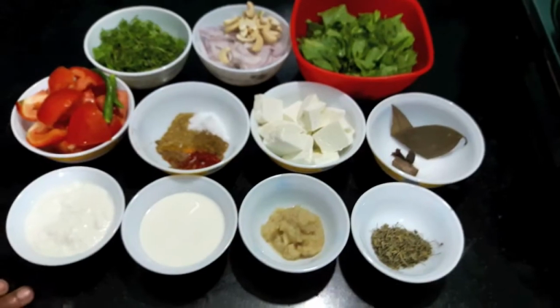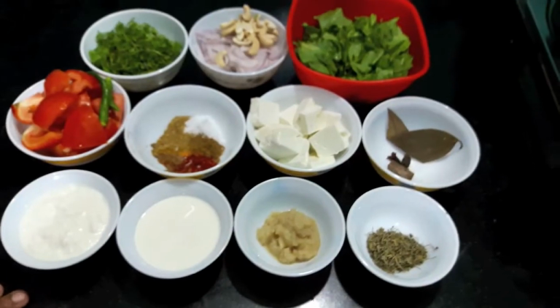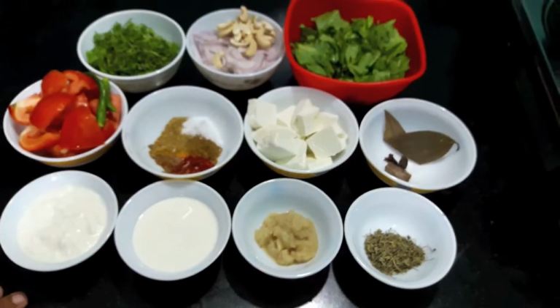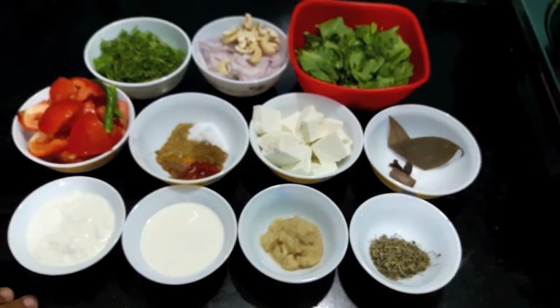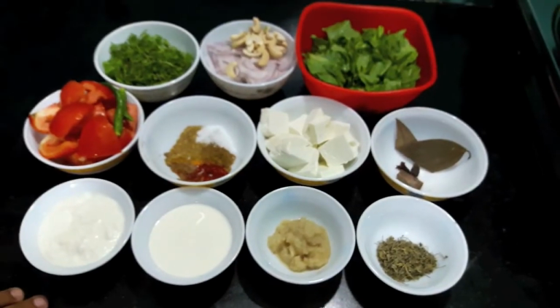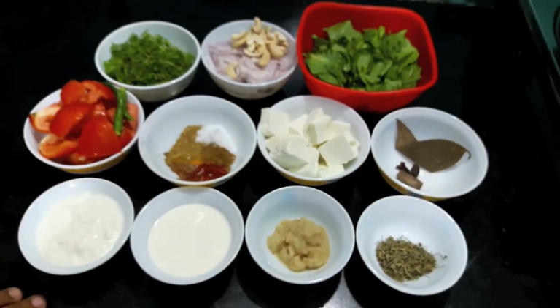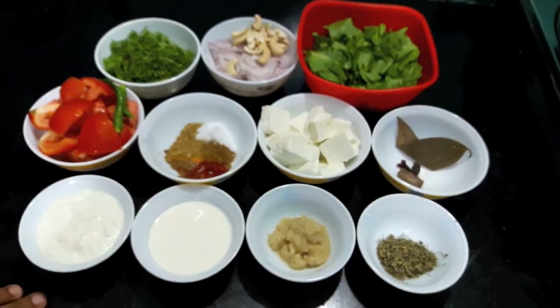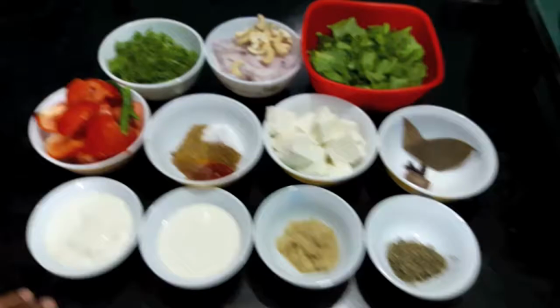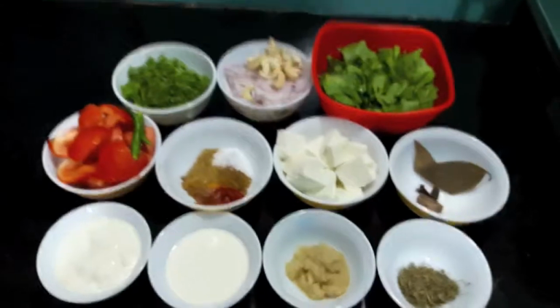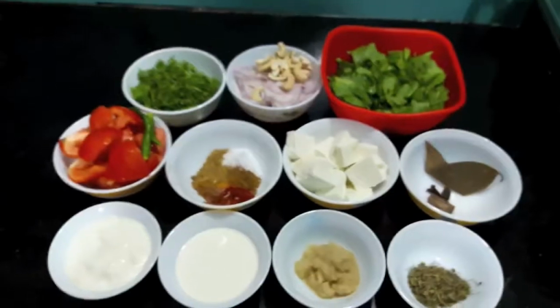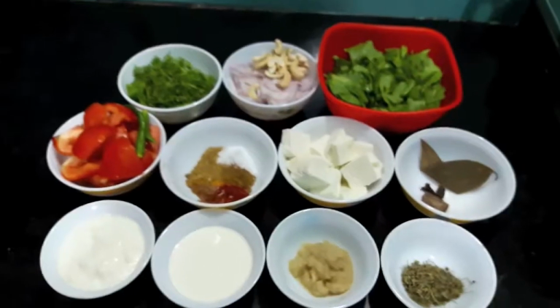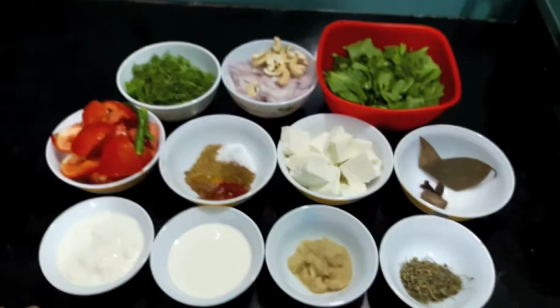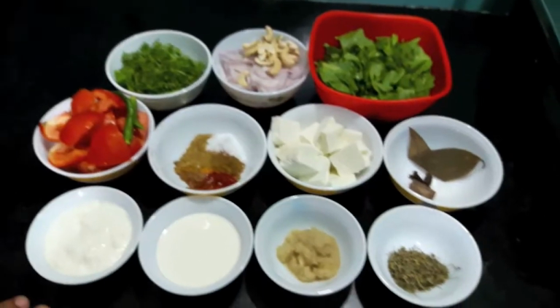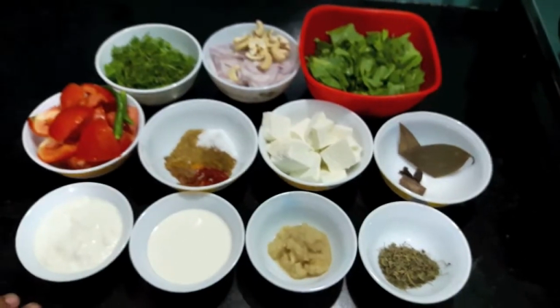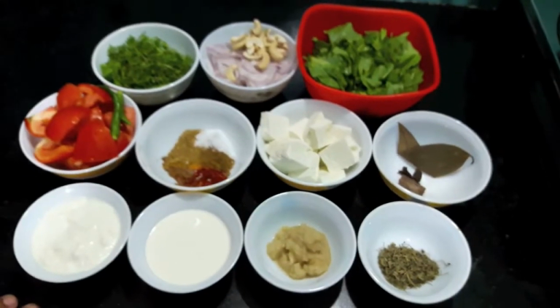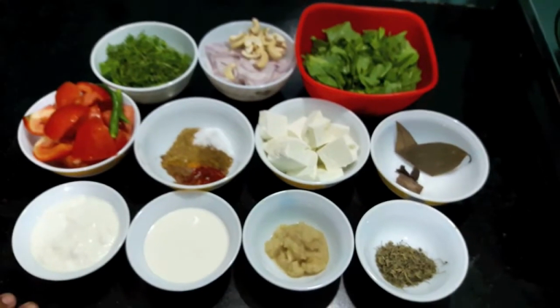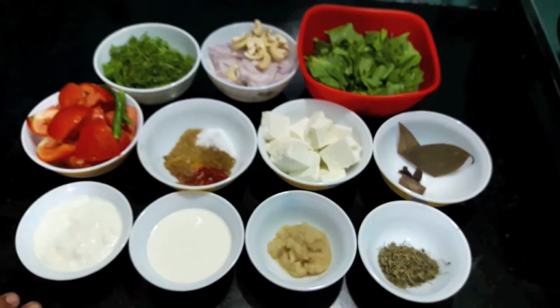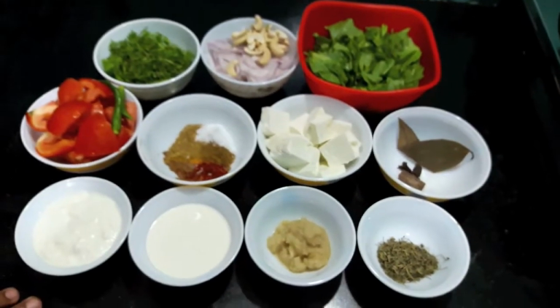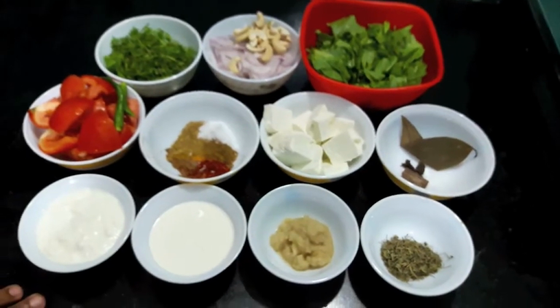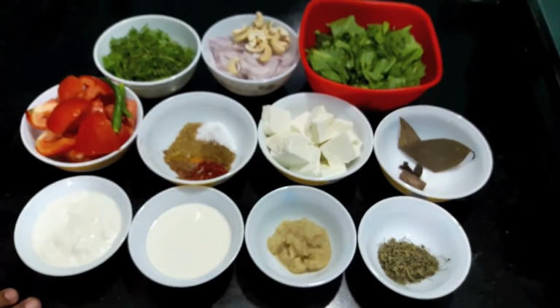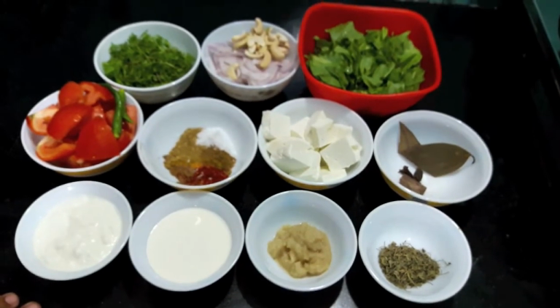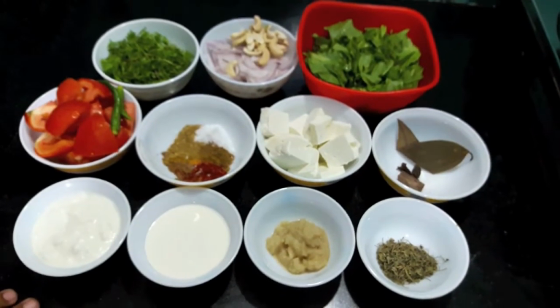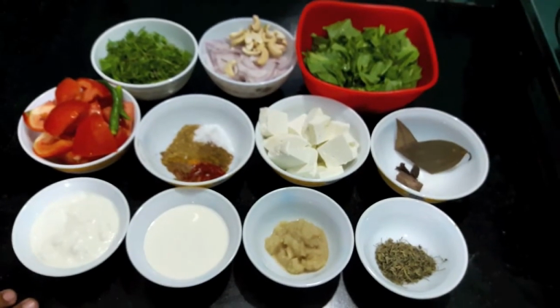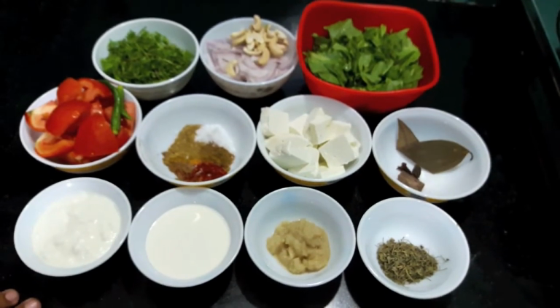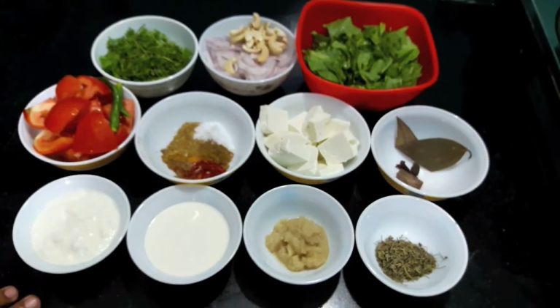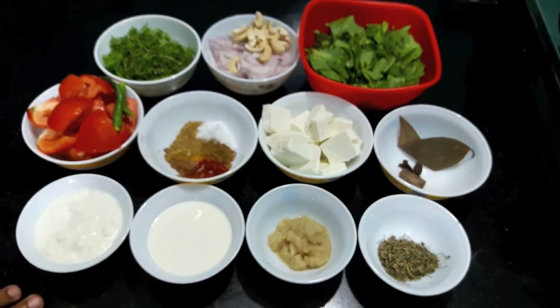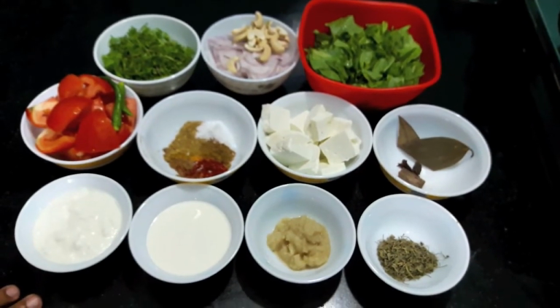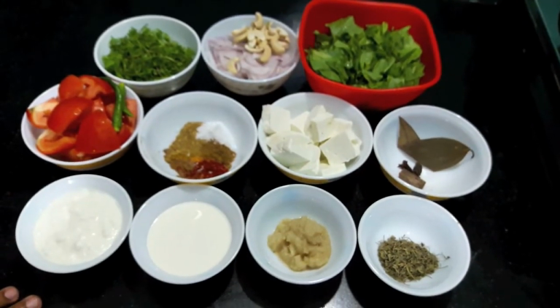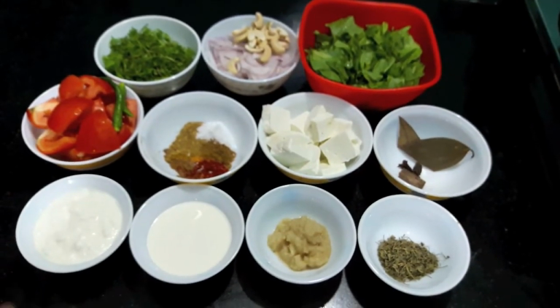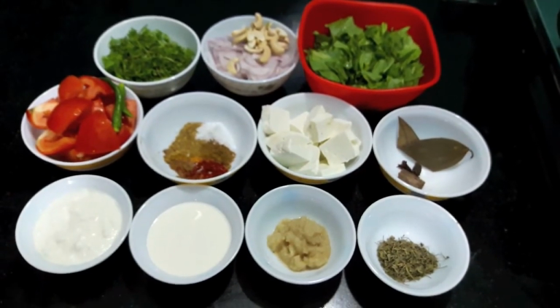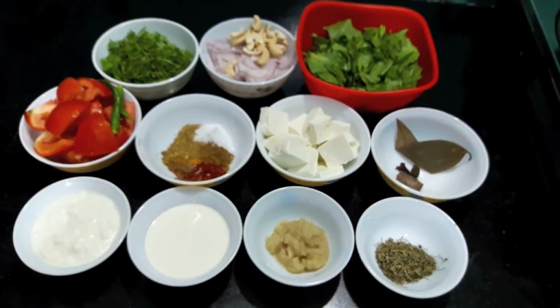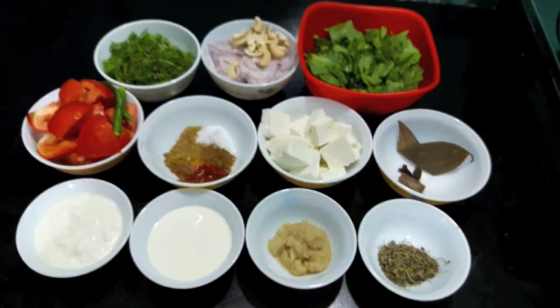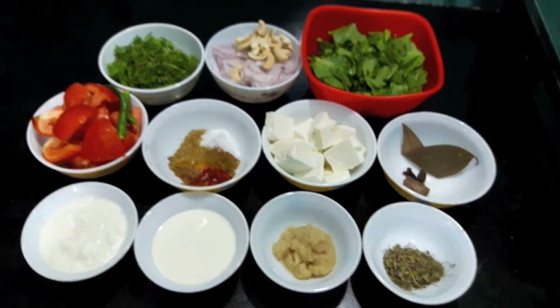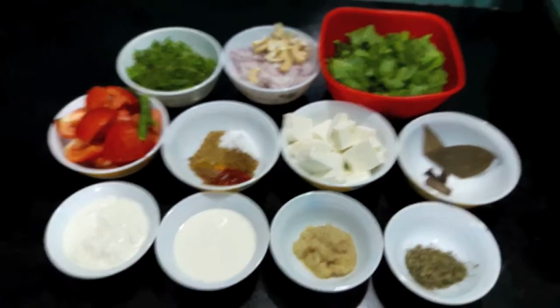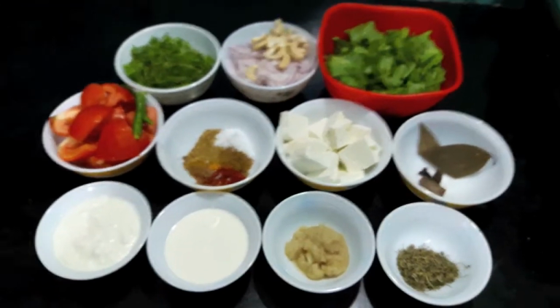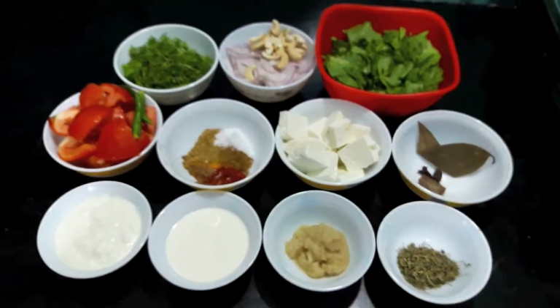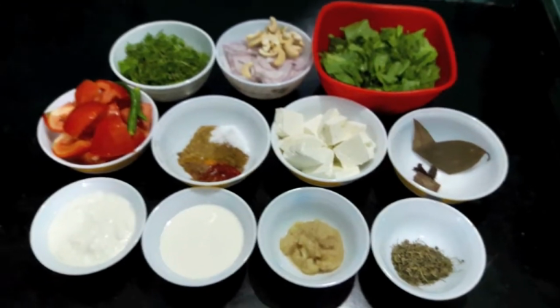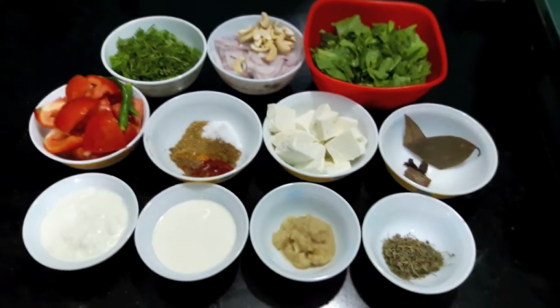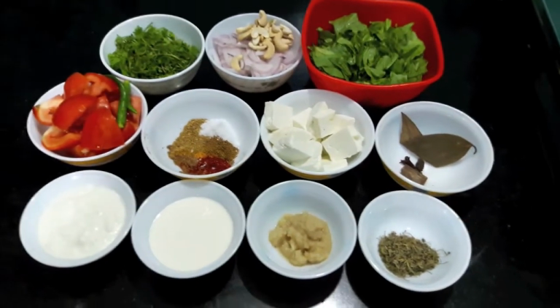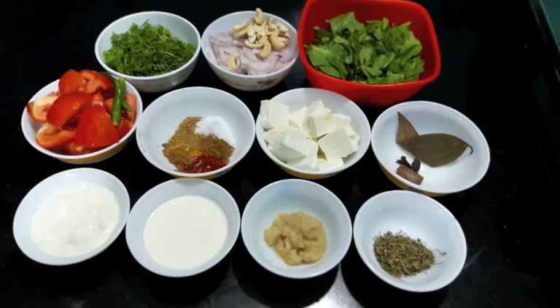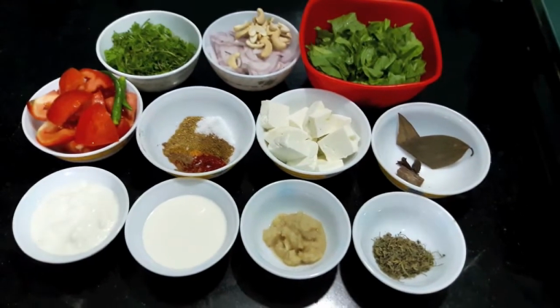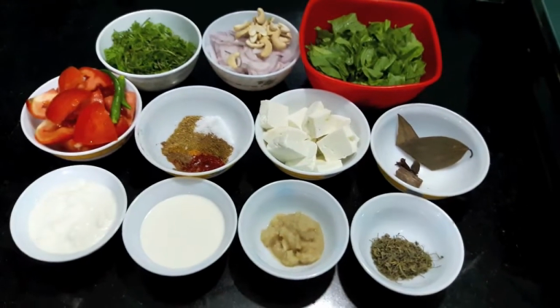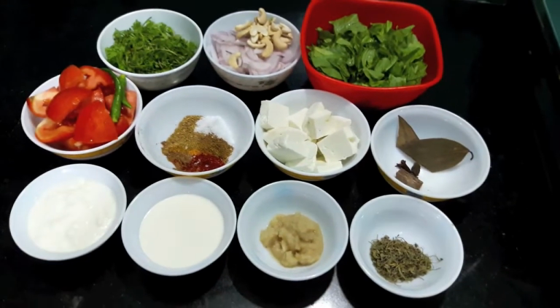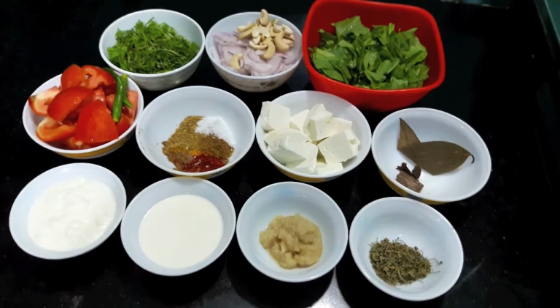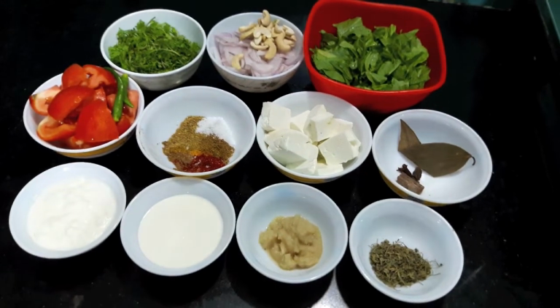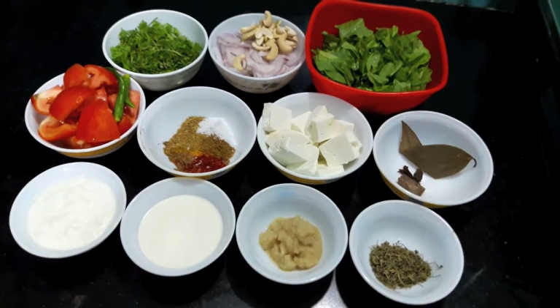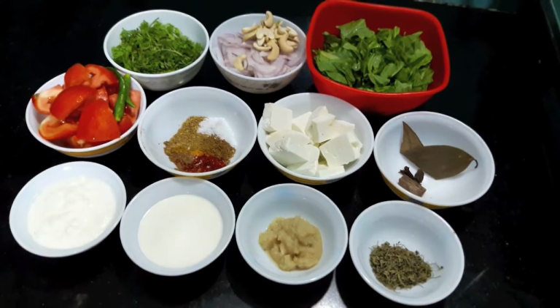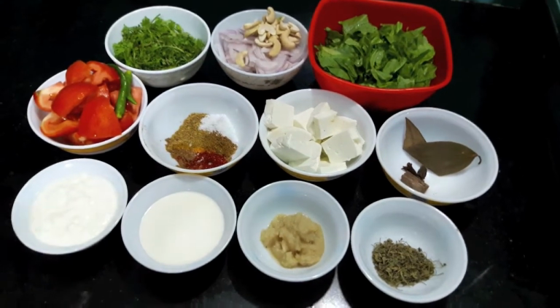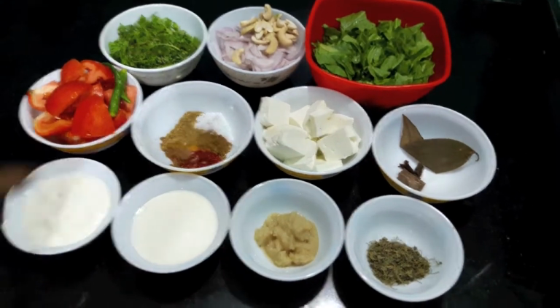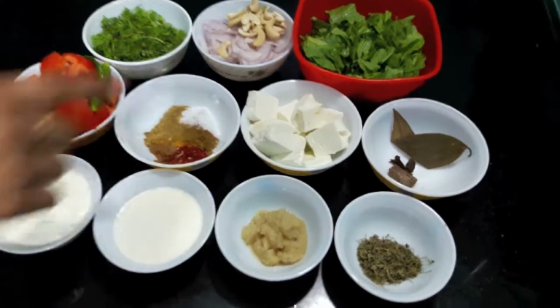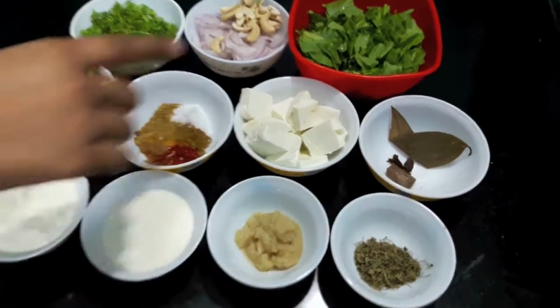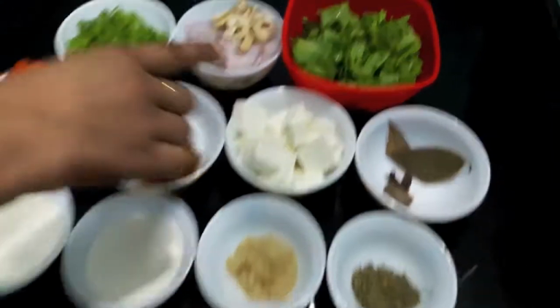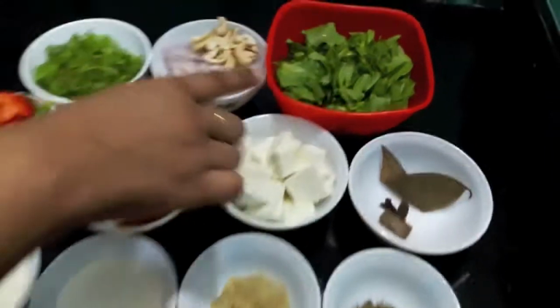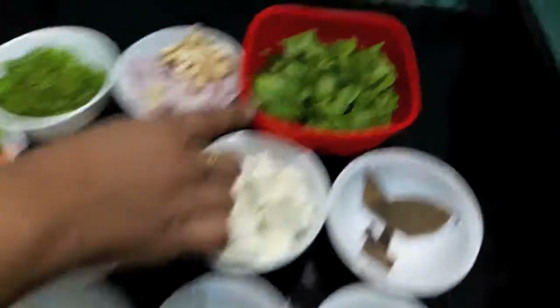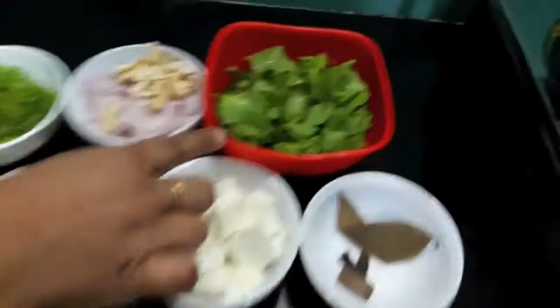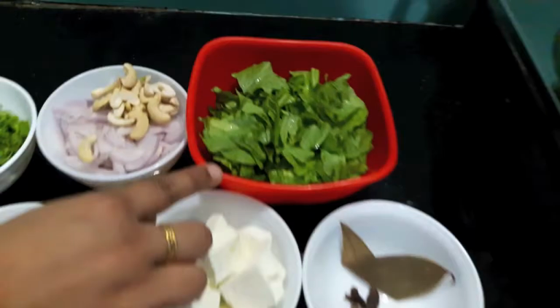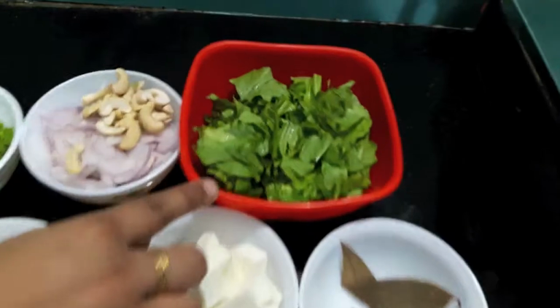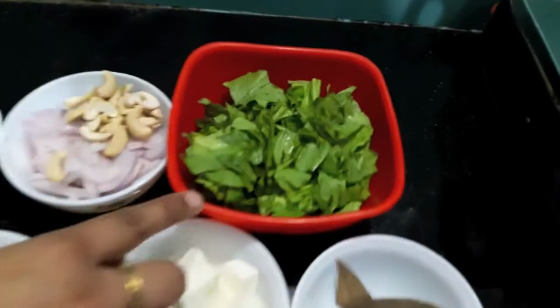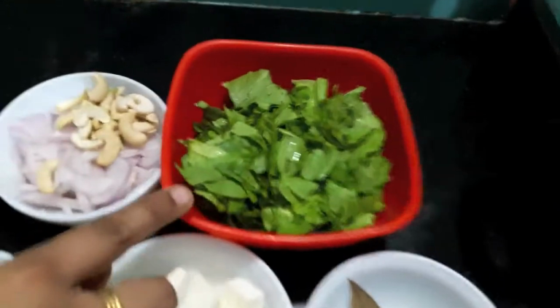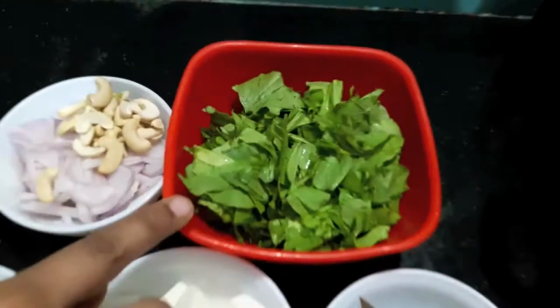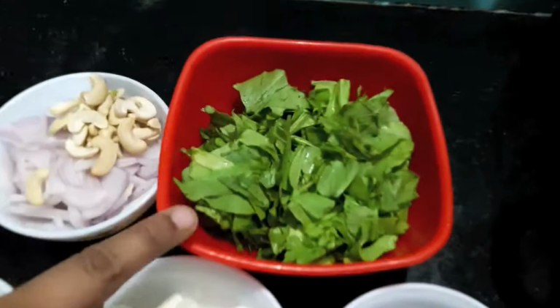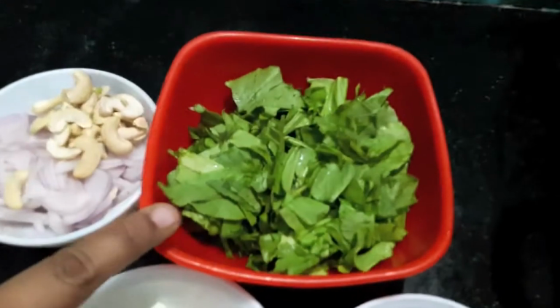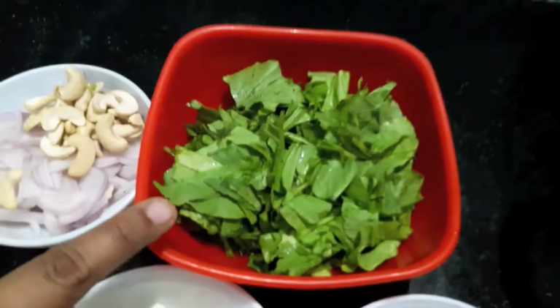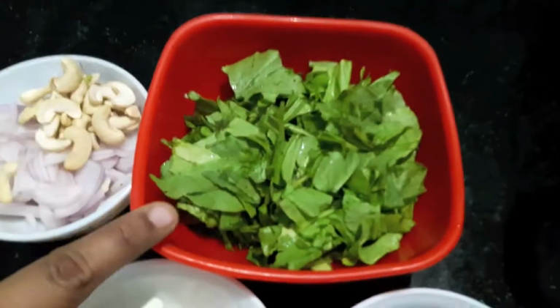Hello and welcome to my channel Shippa's Kitchen. Today I am going to show you how to make Hada Bada Paneer Gravy. So let's start.